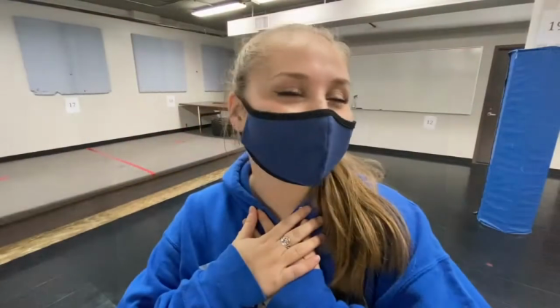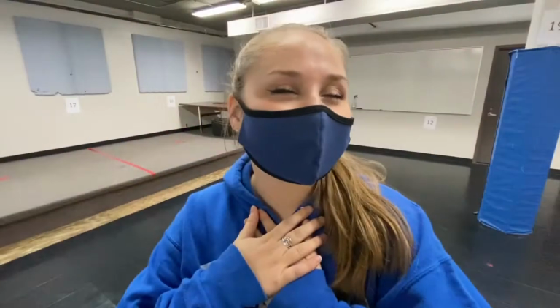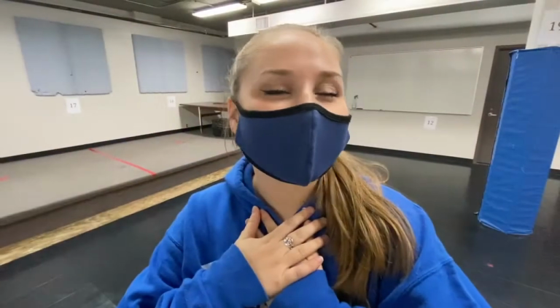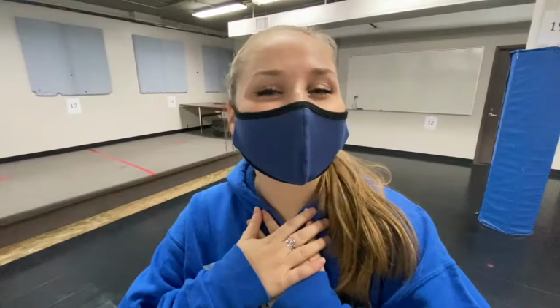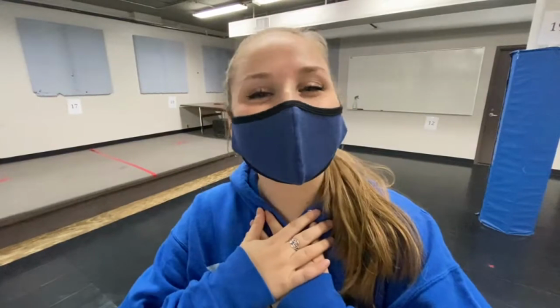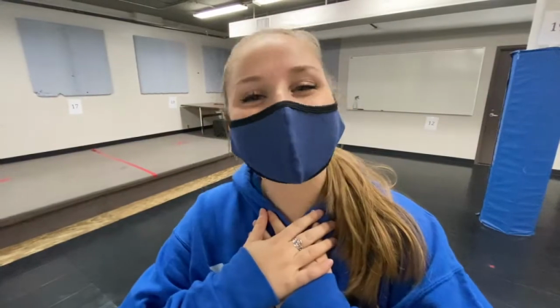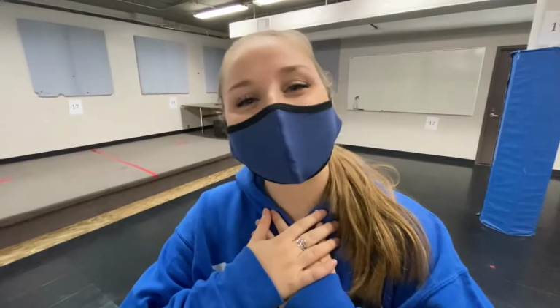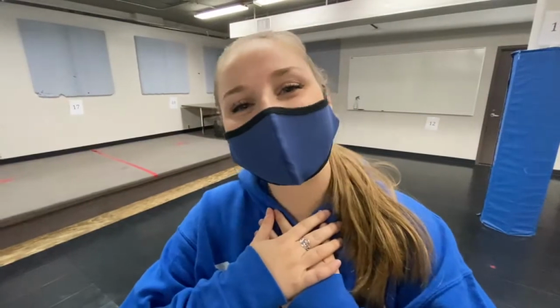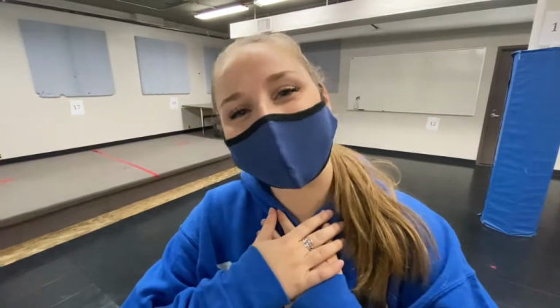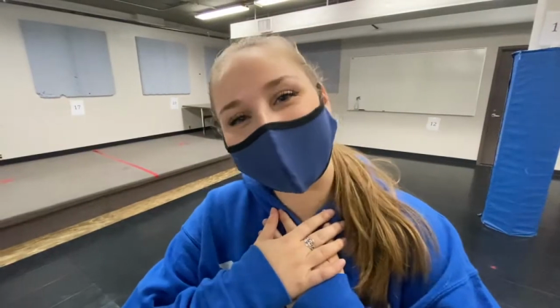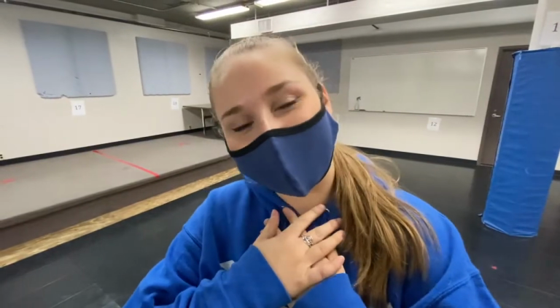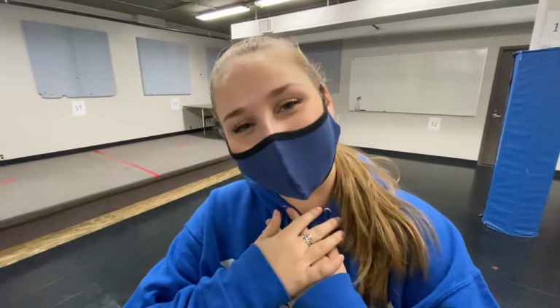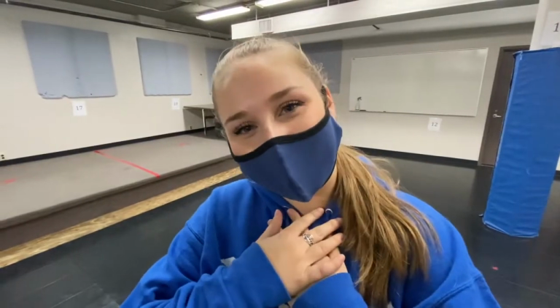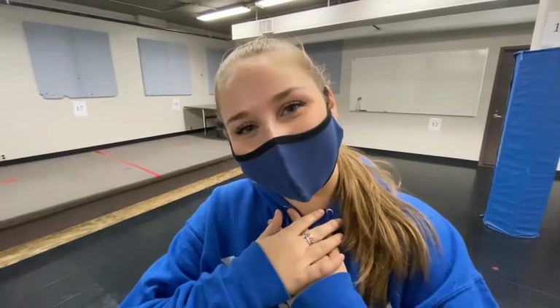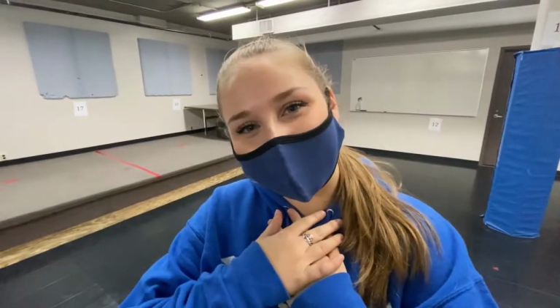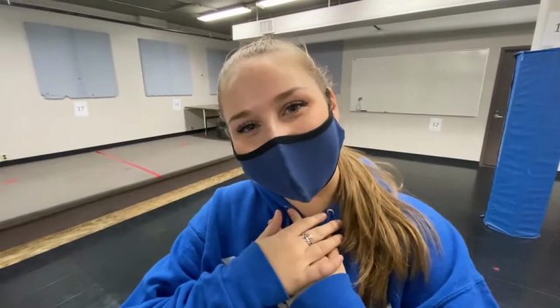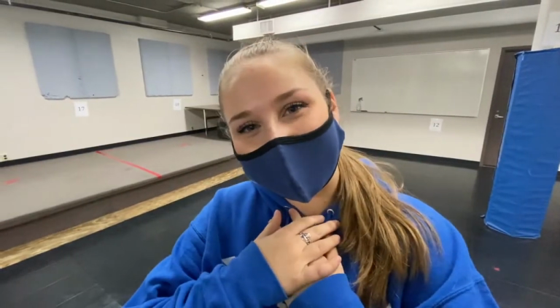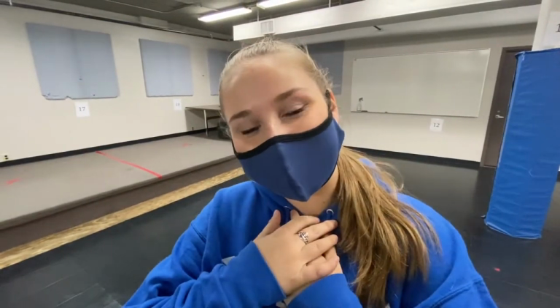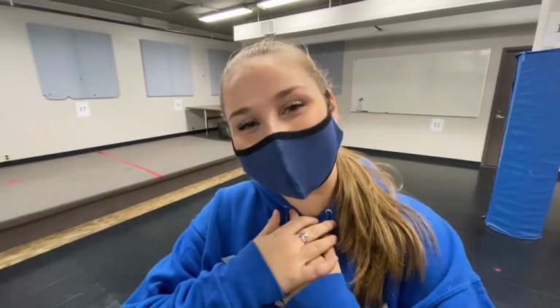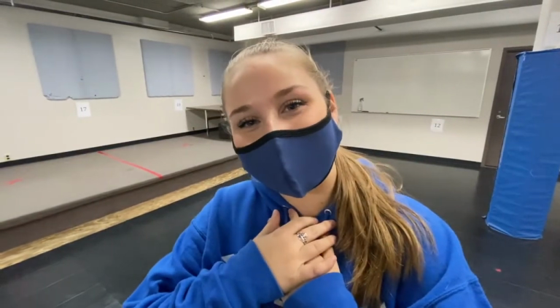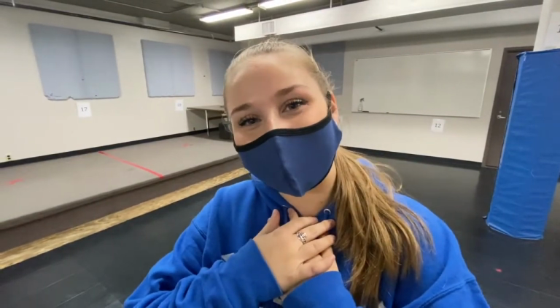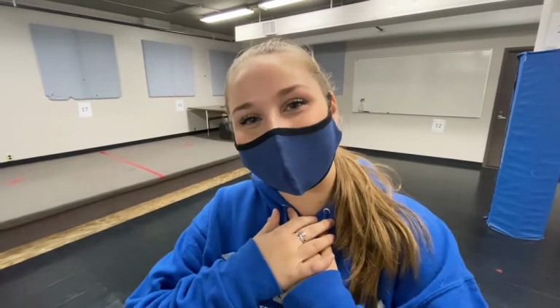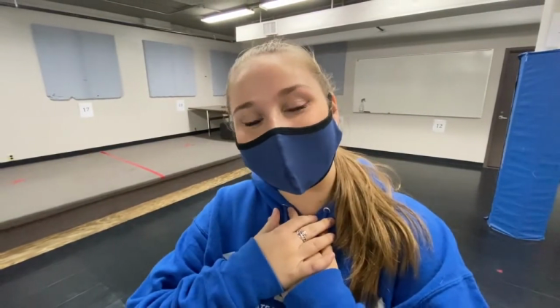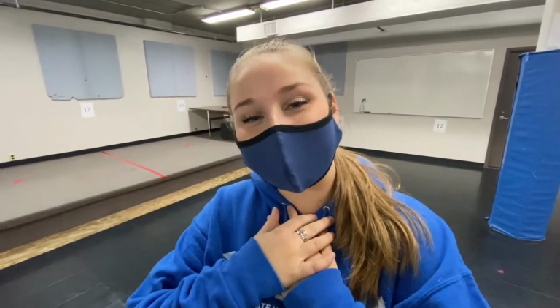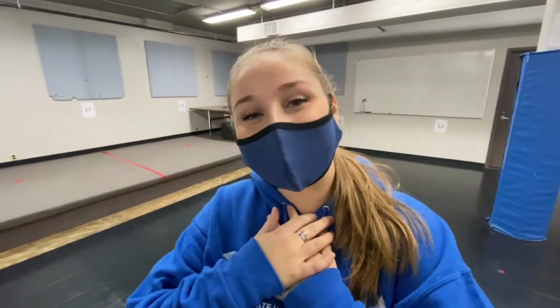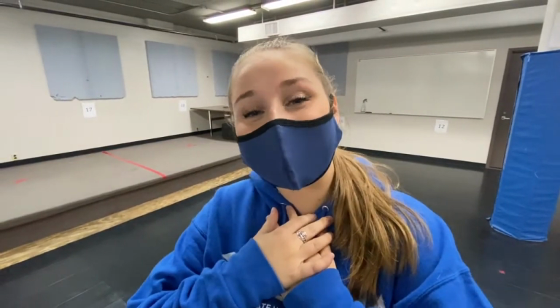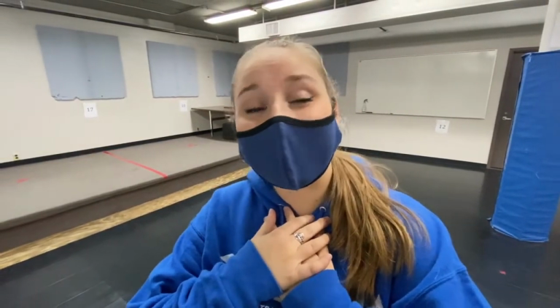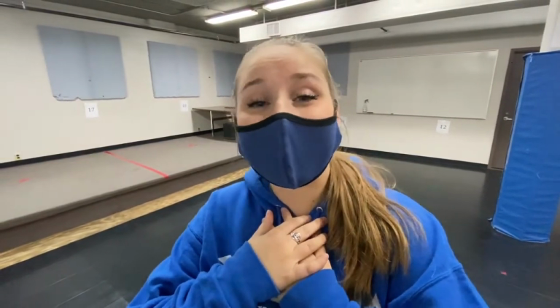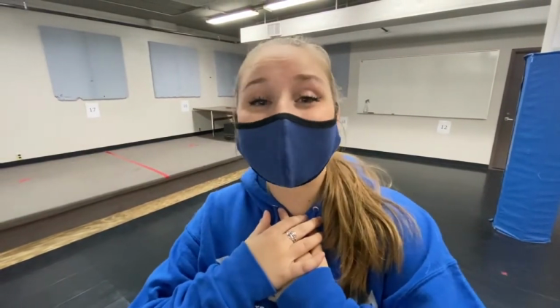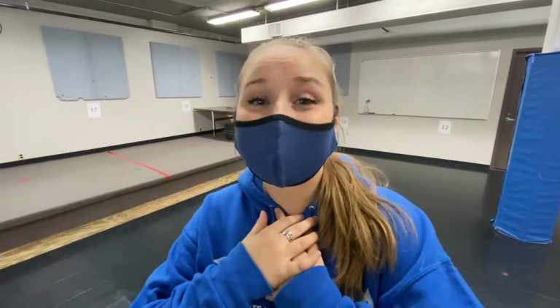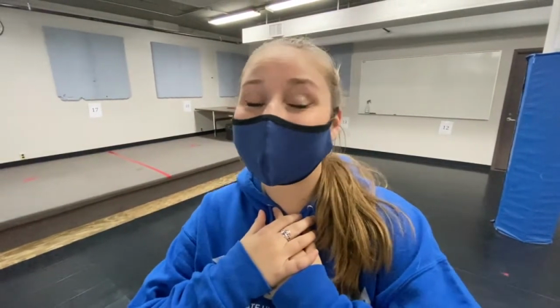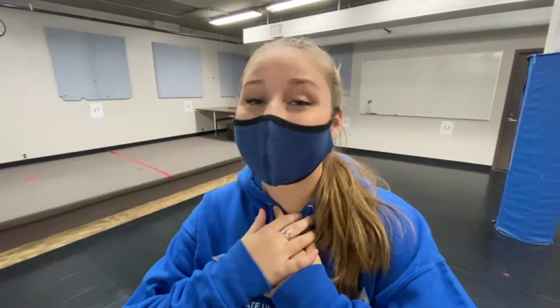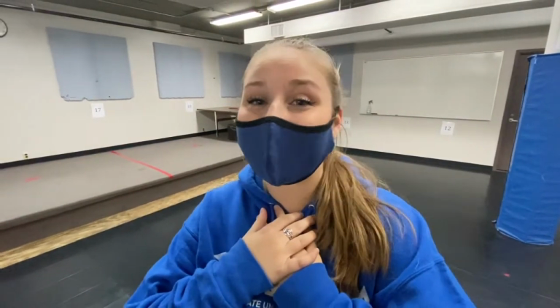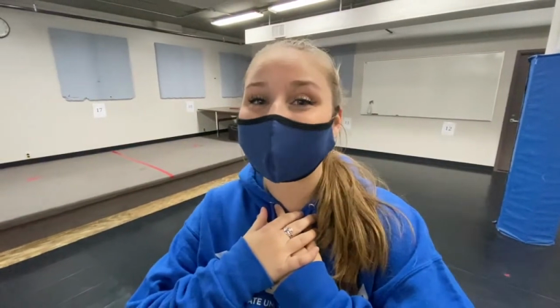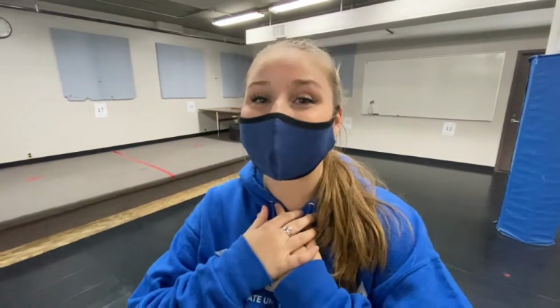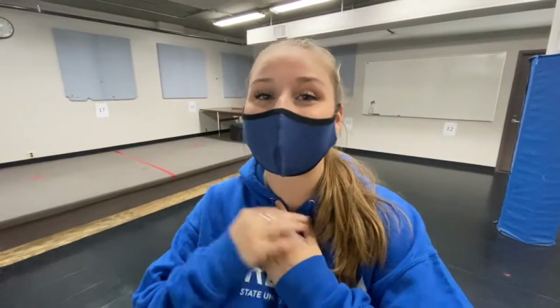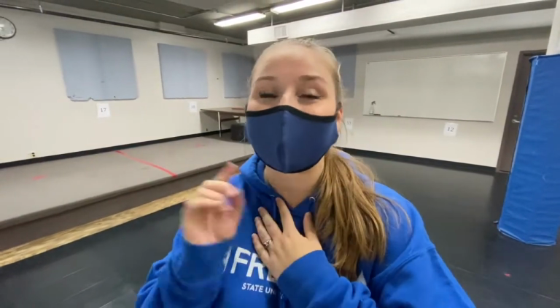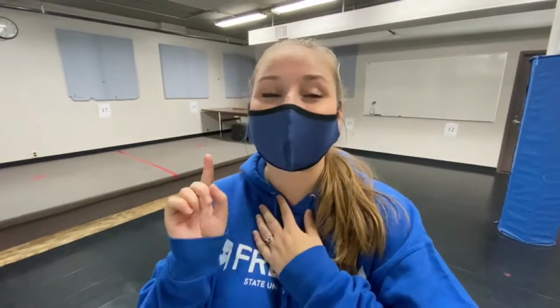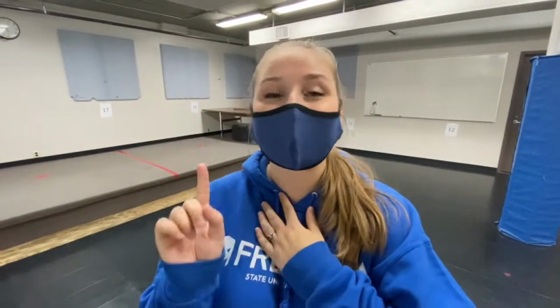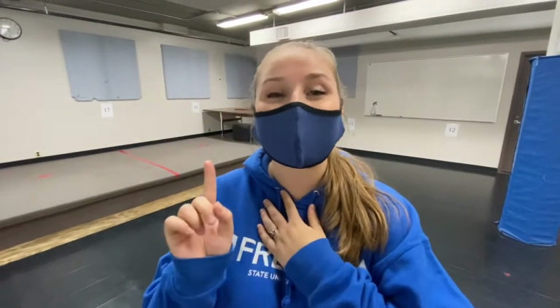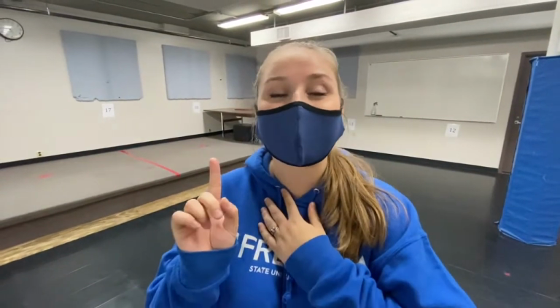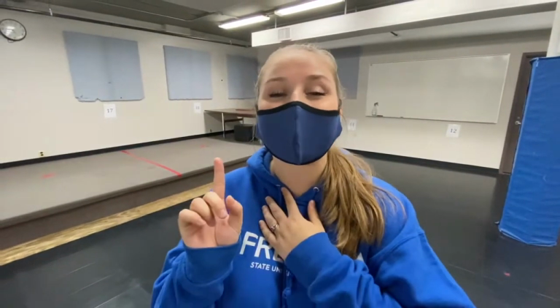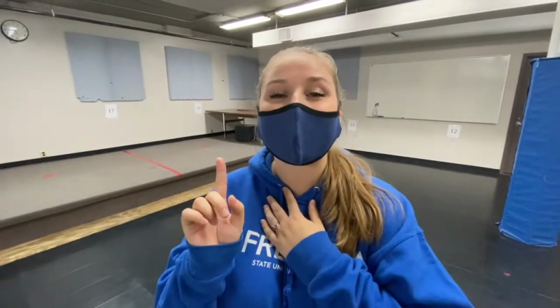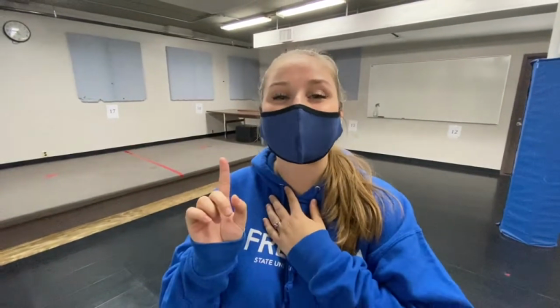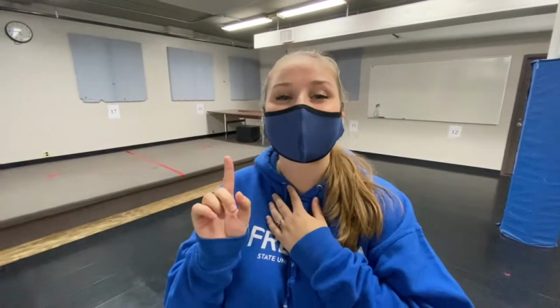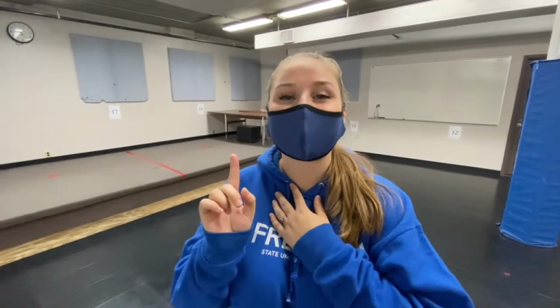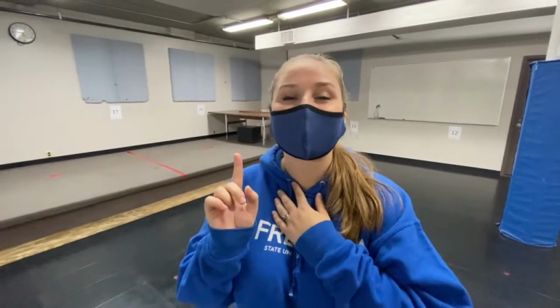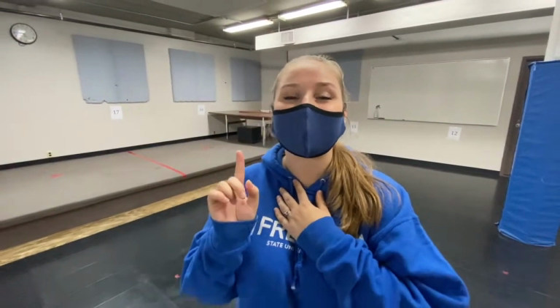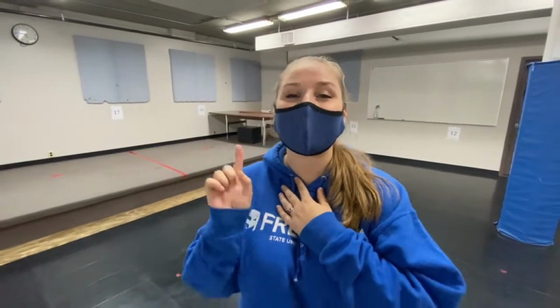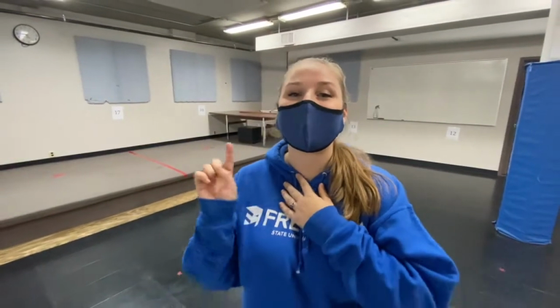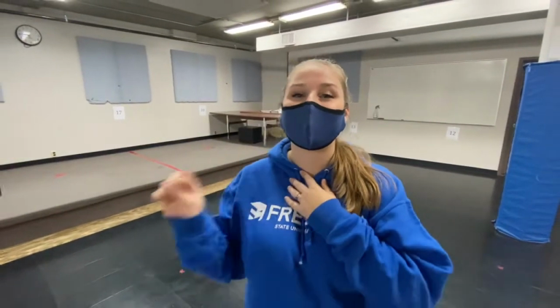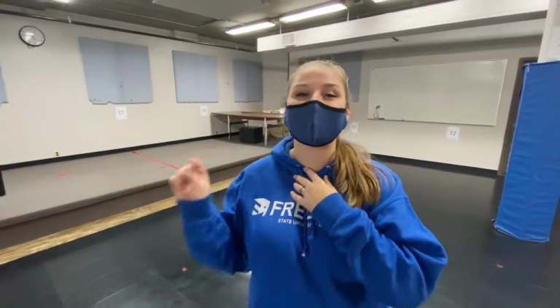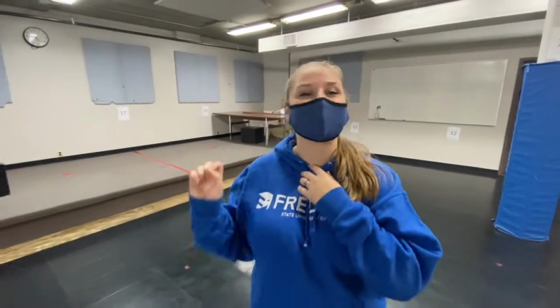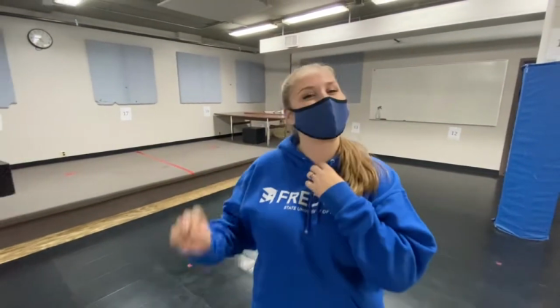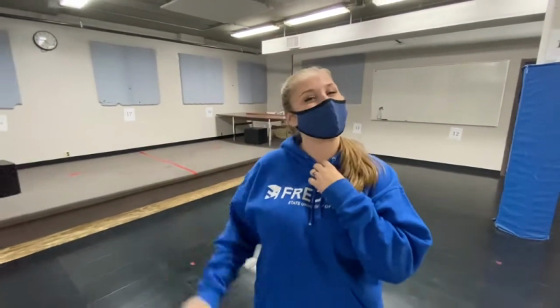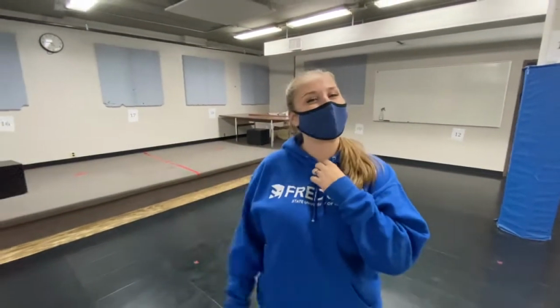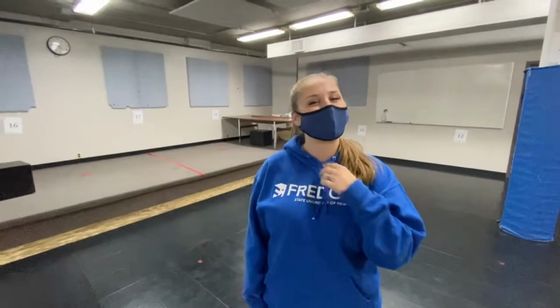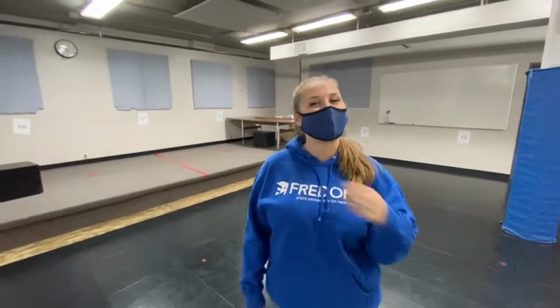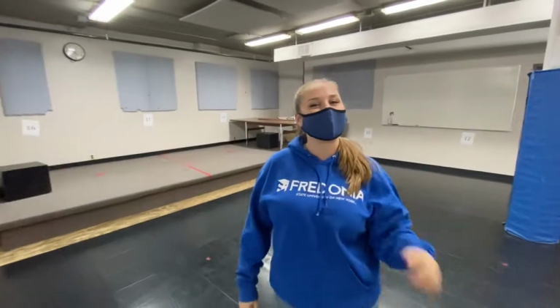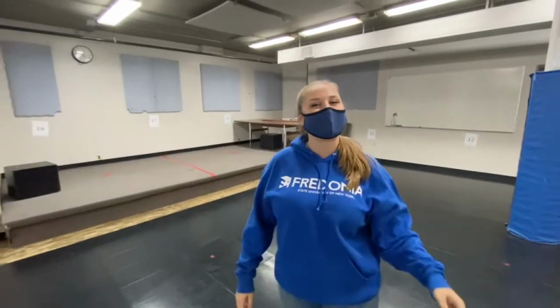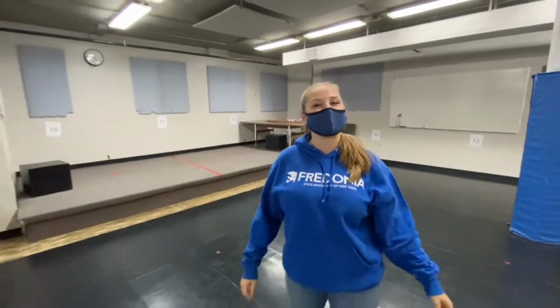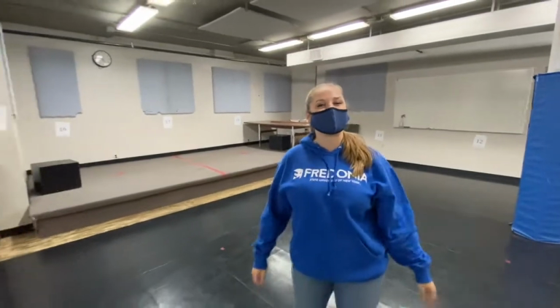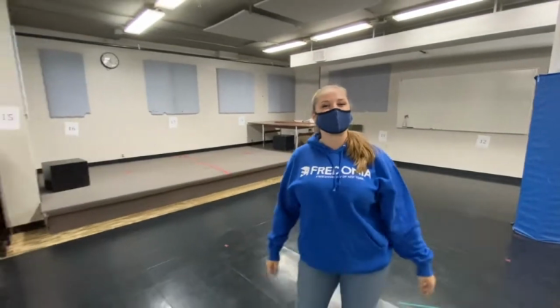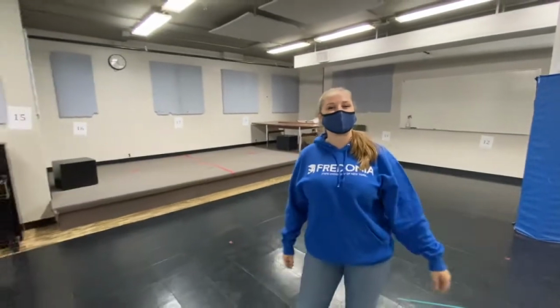This is another one of our acting studios and was actually the first ever acting studio built in Rockefeller Arts Center.